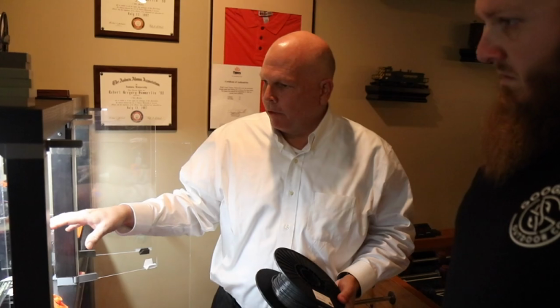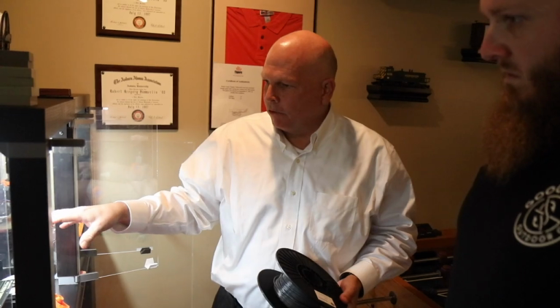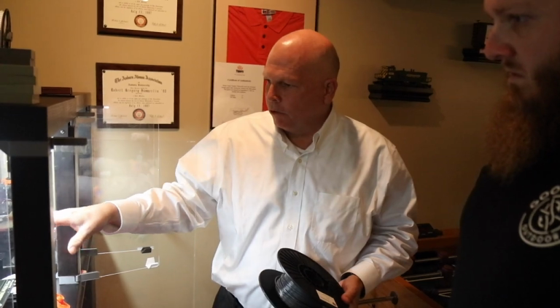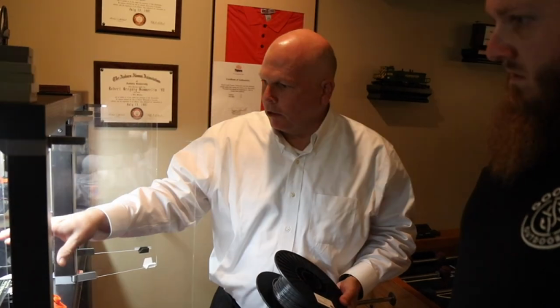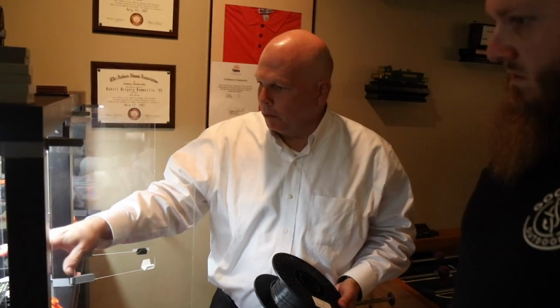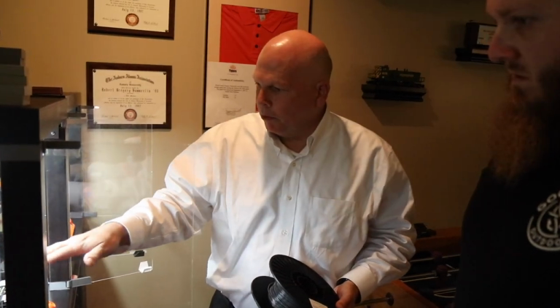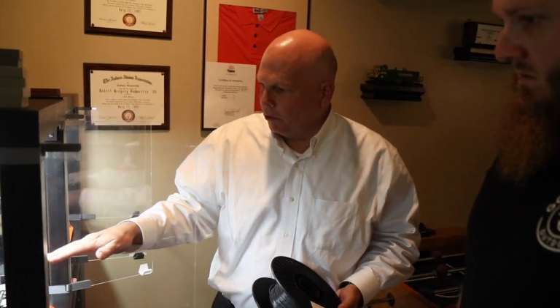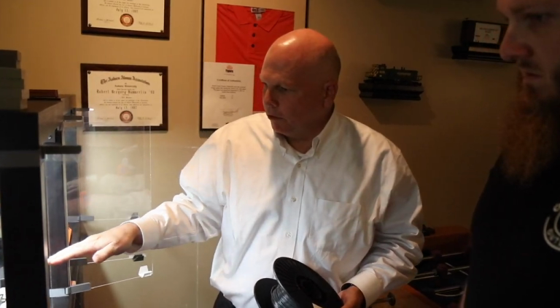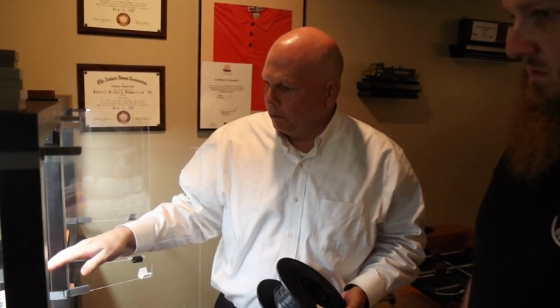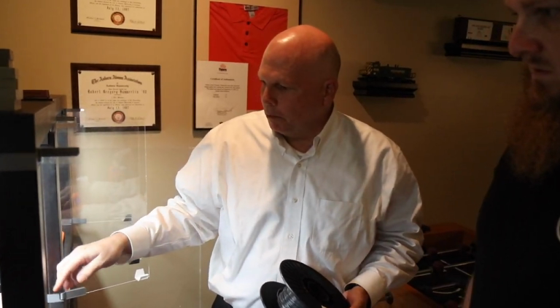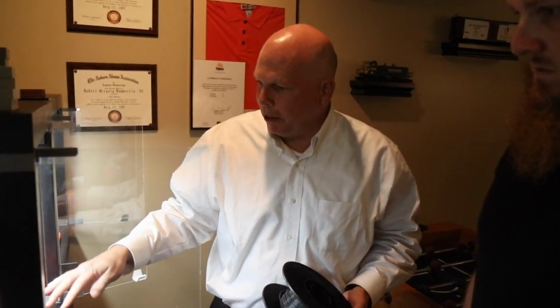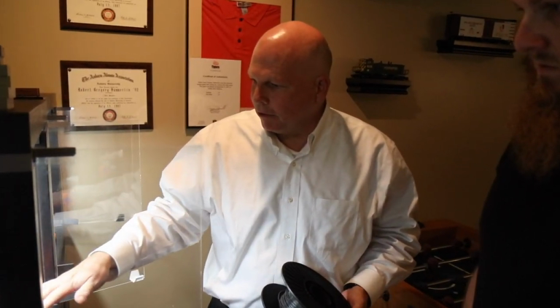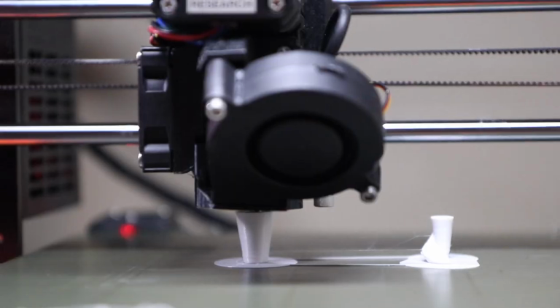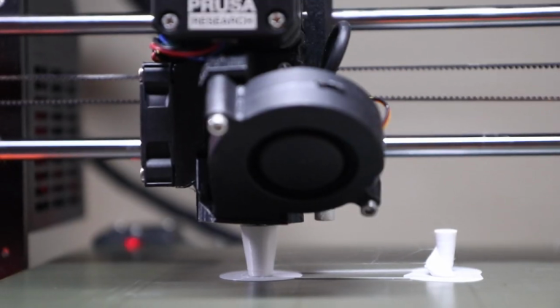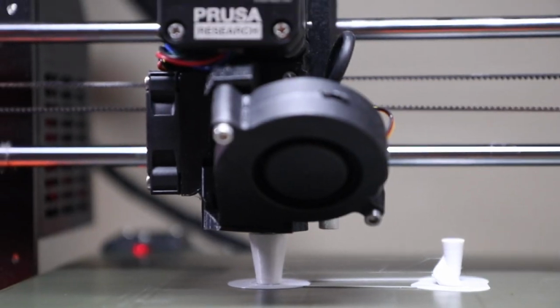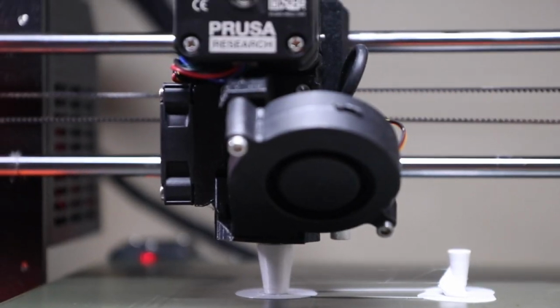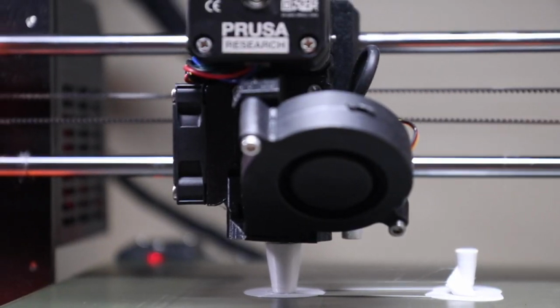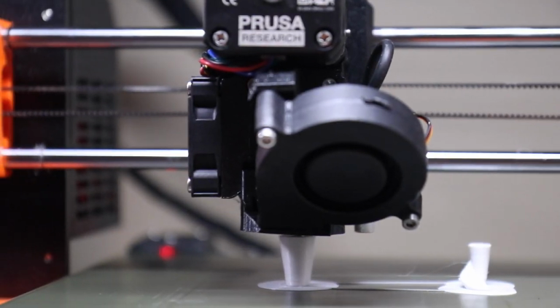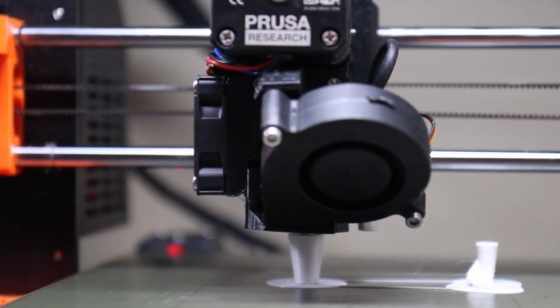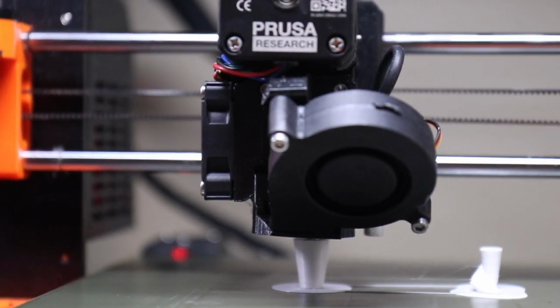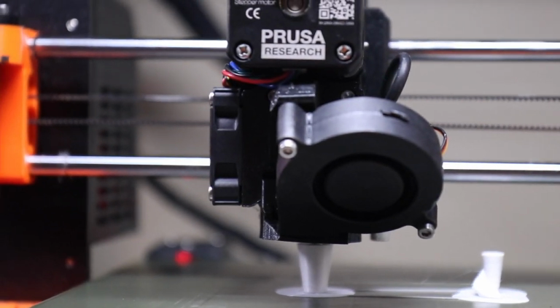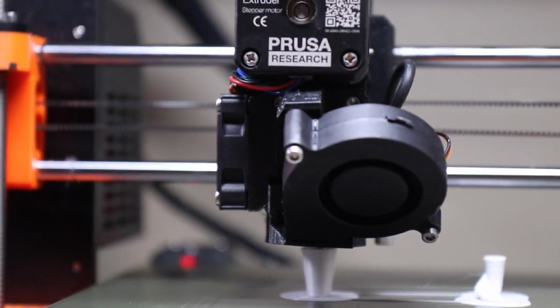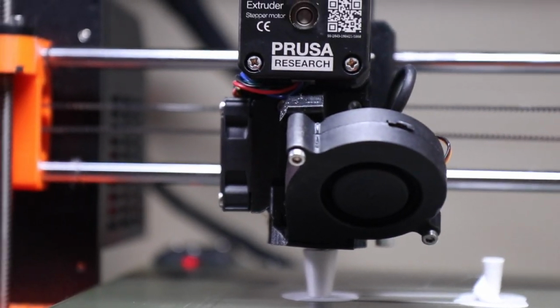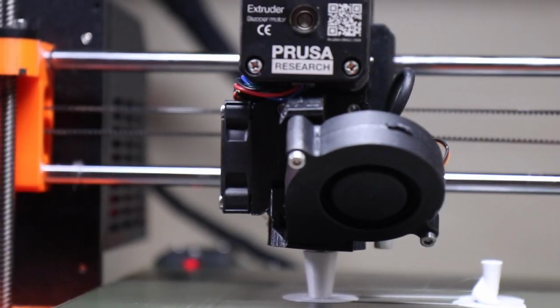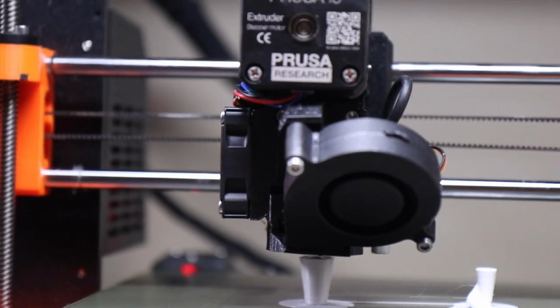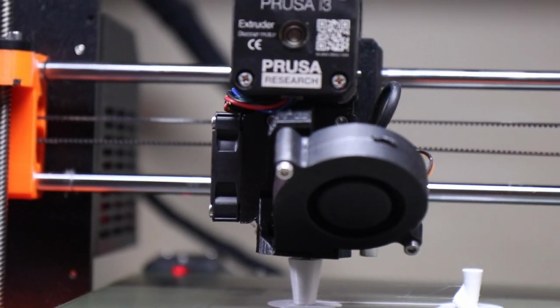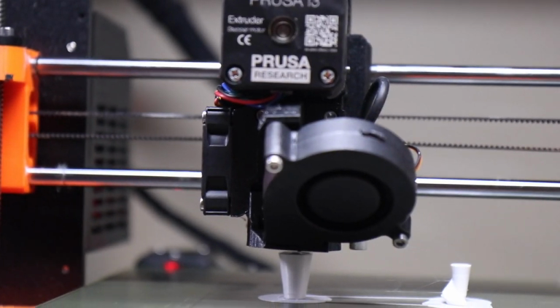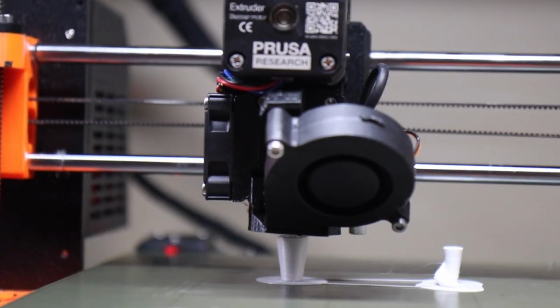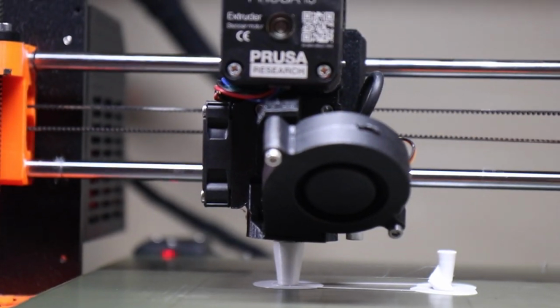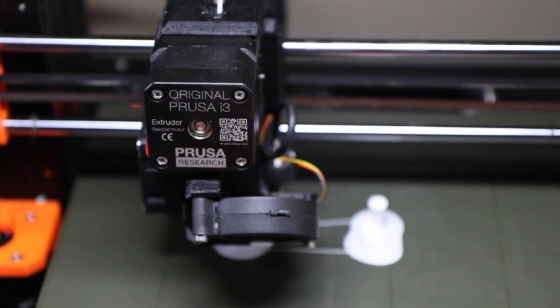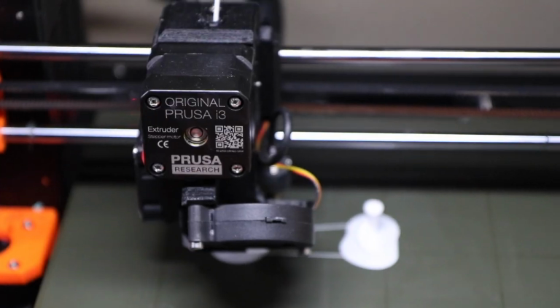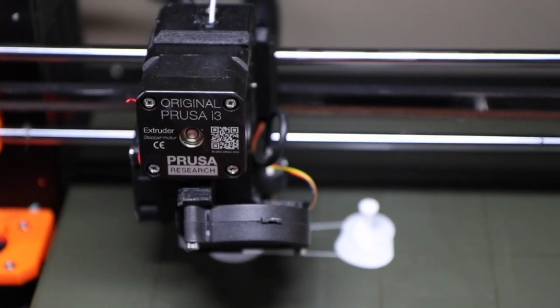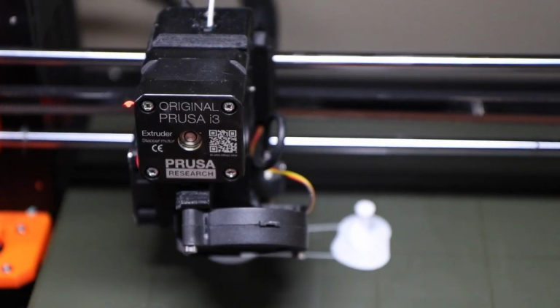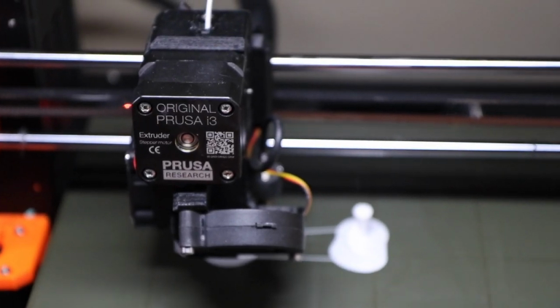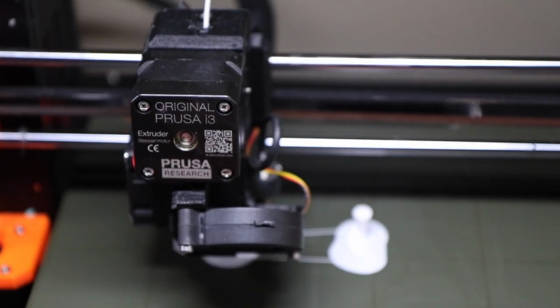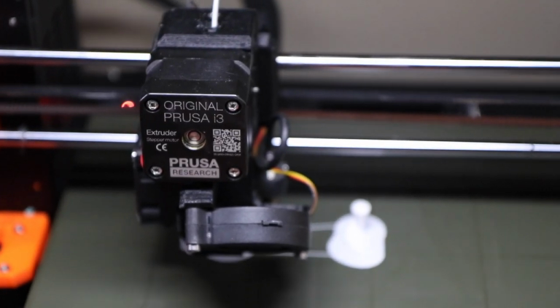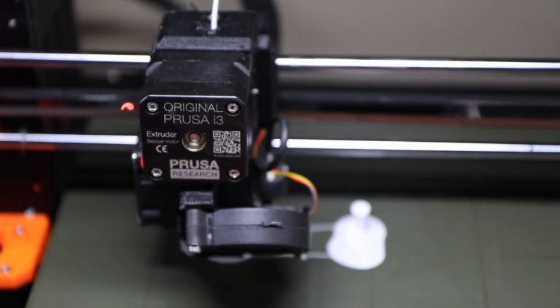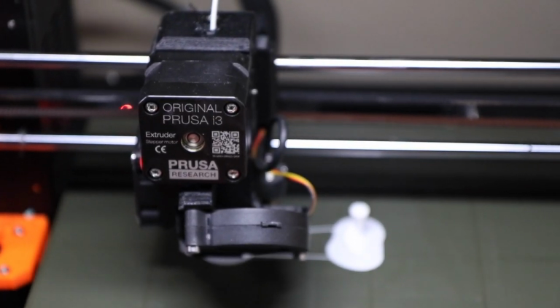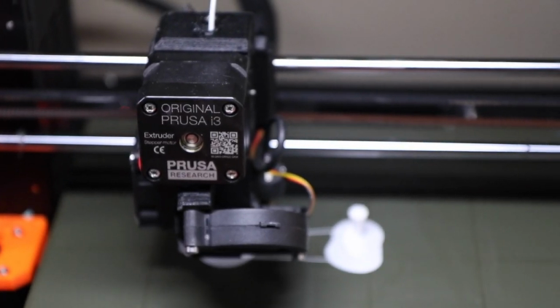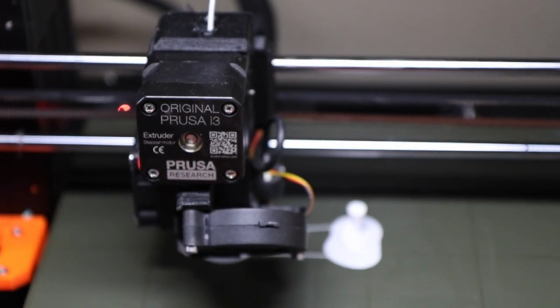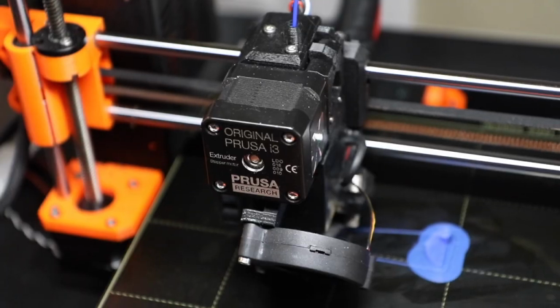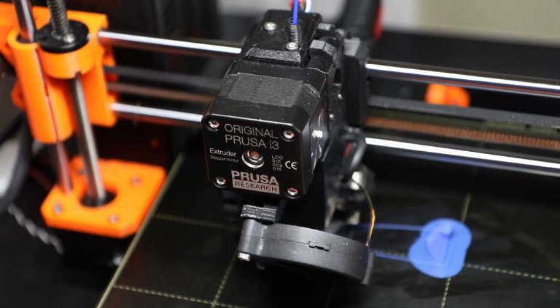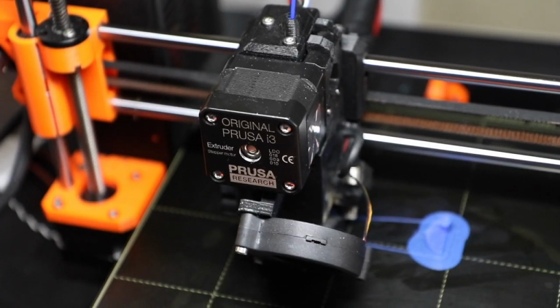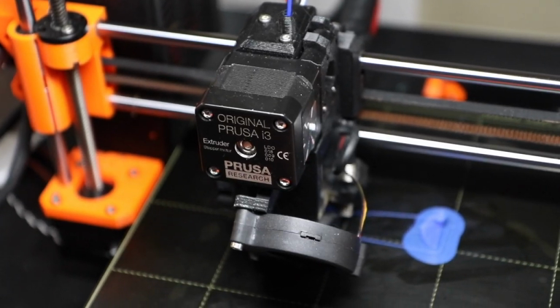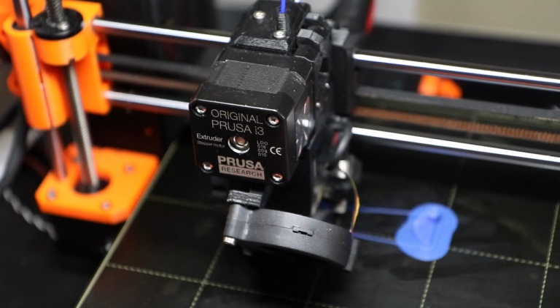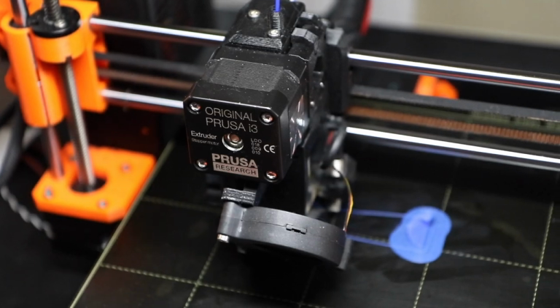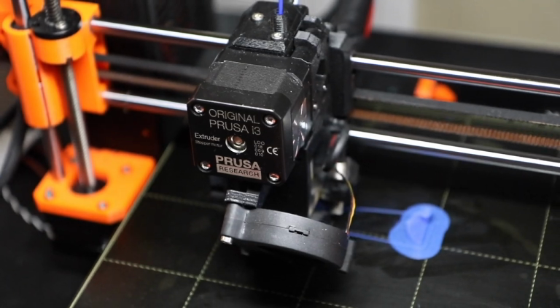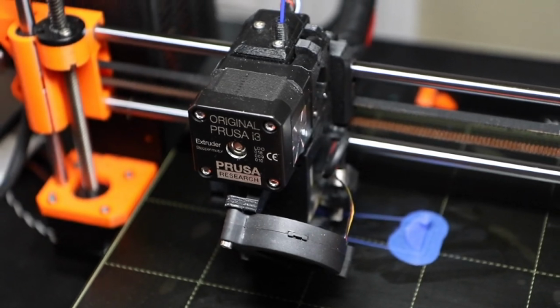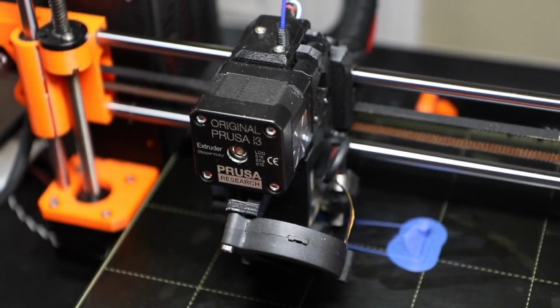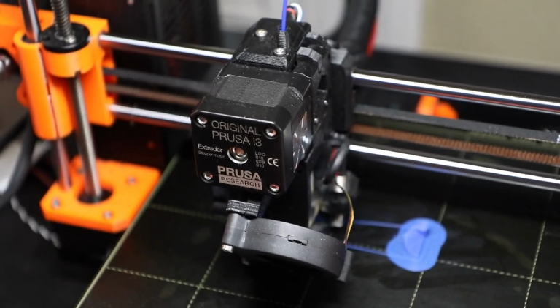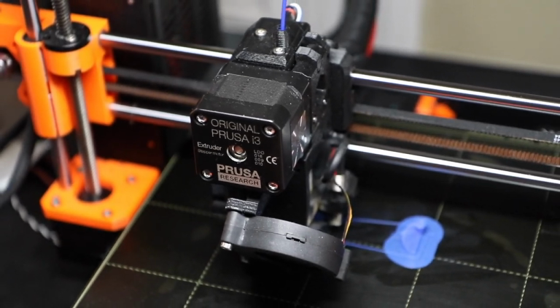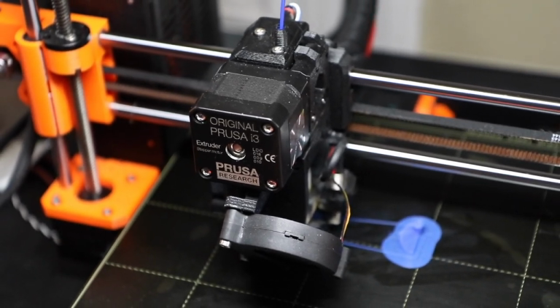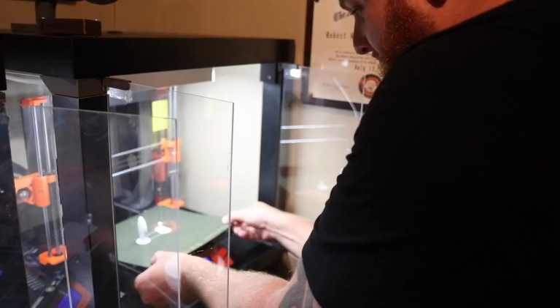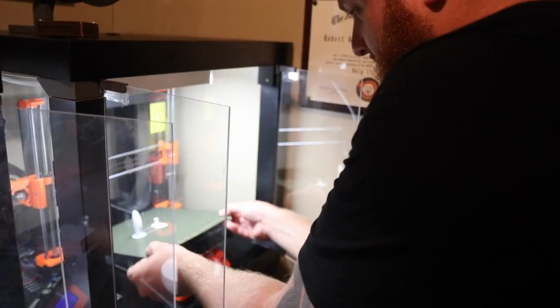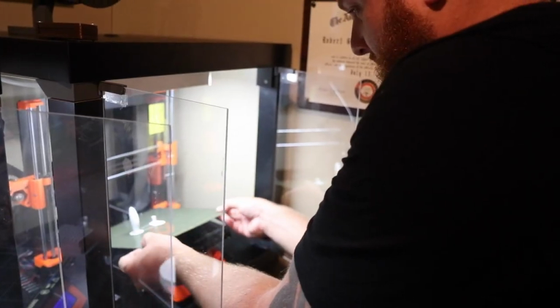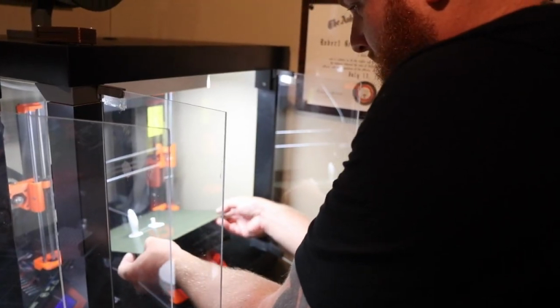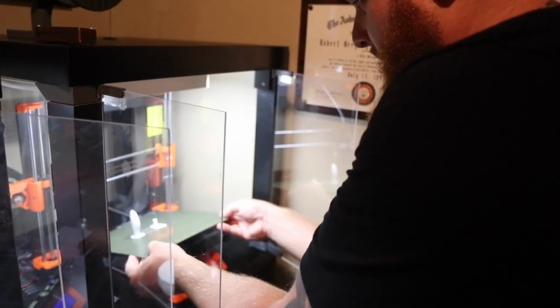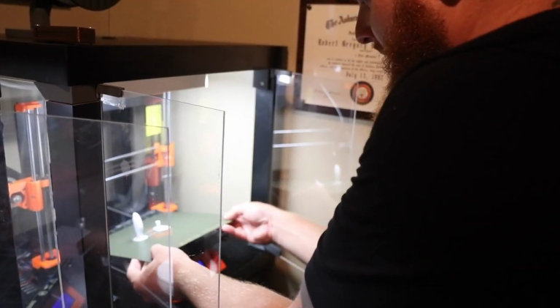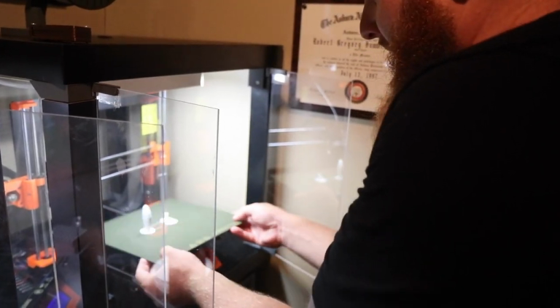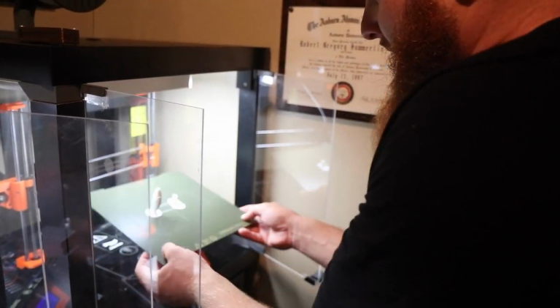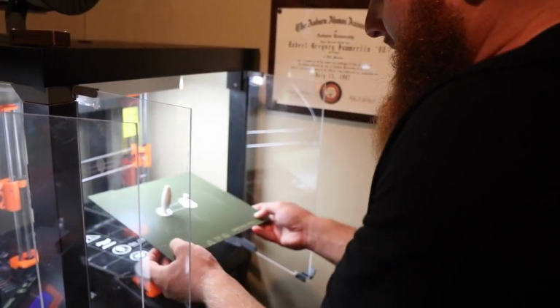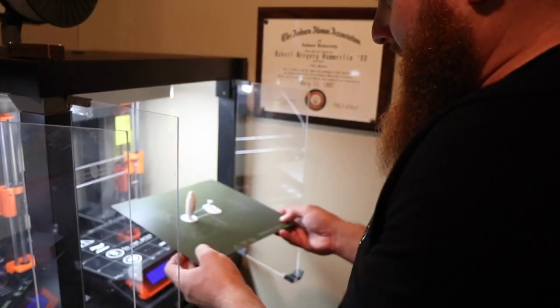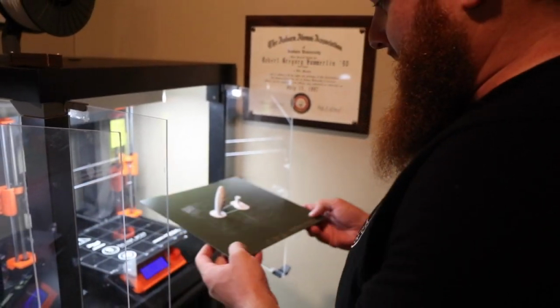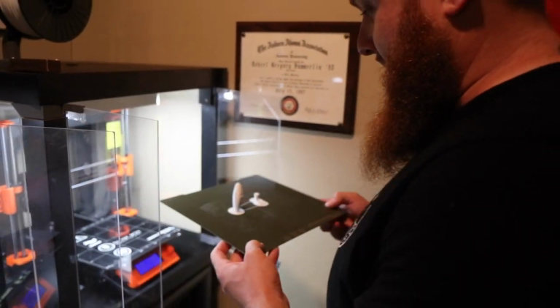The computer basically moves the print head and the base layer back and forth. This one comes out the same way.